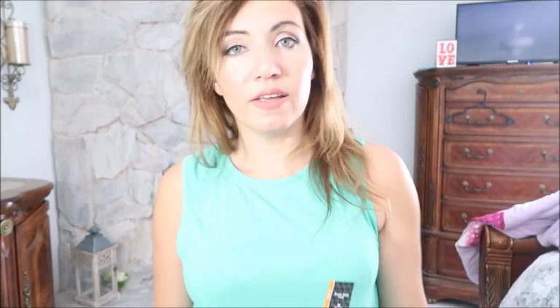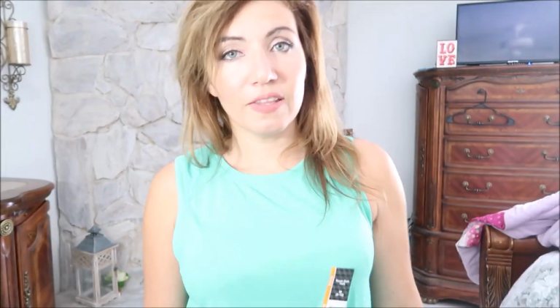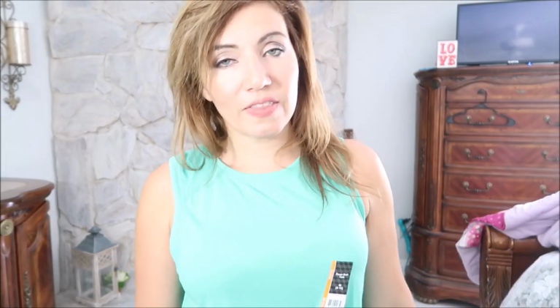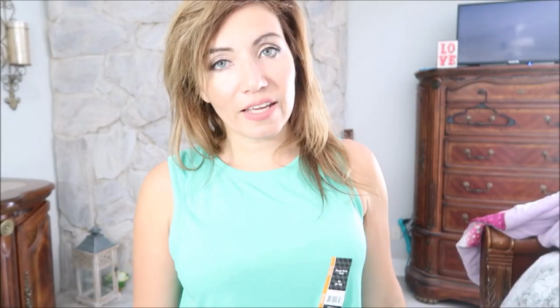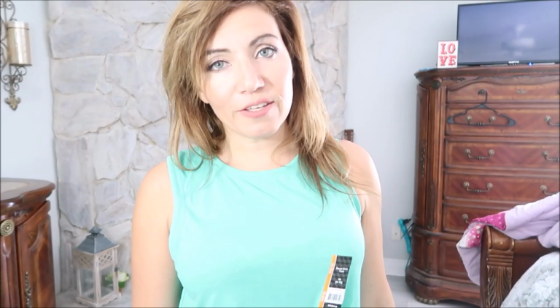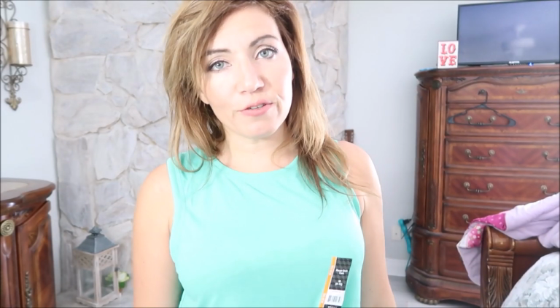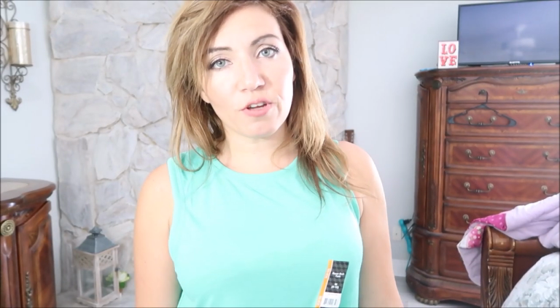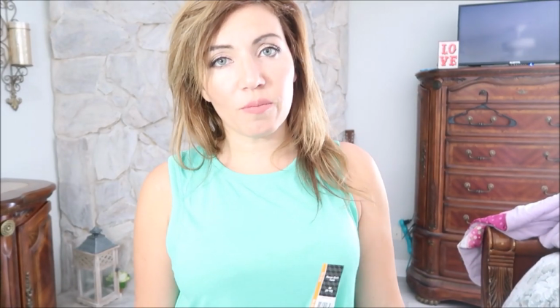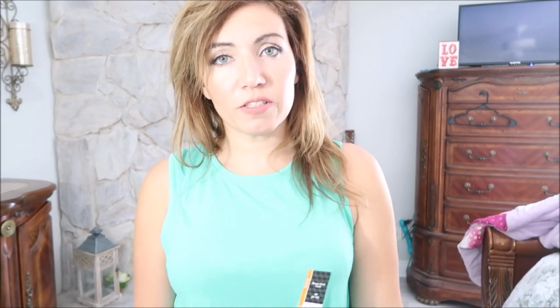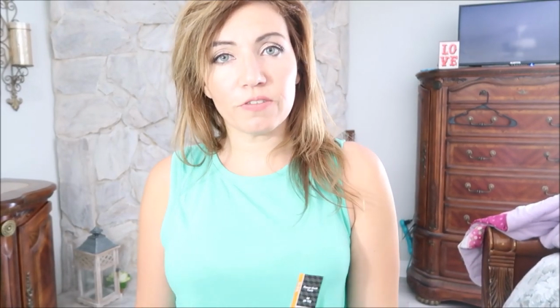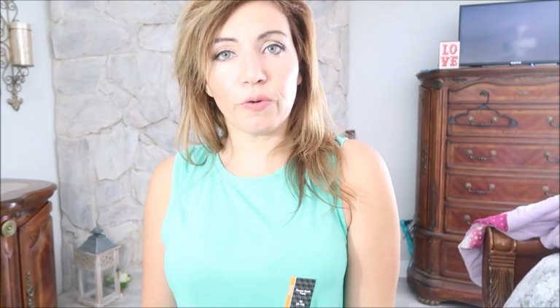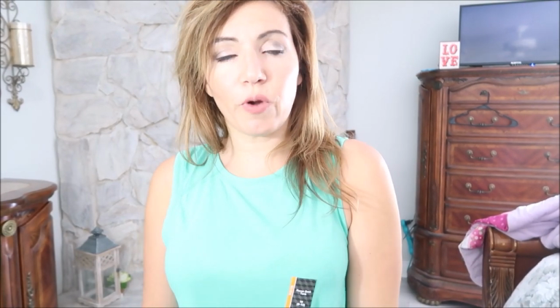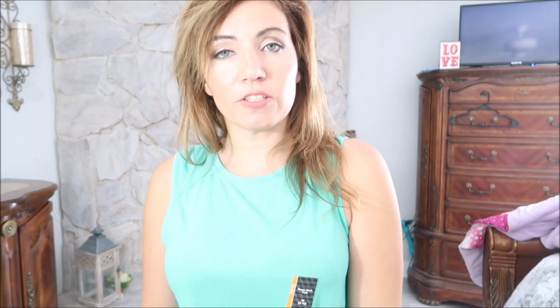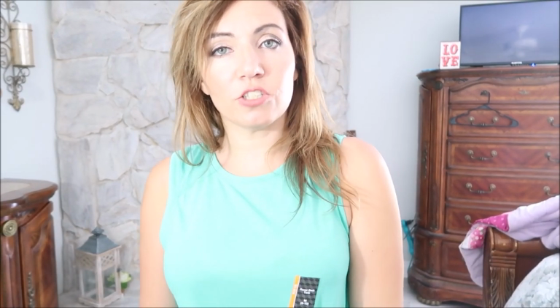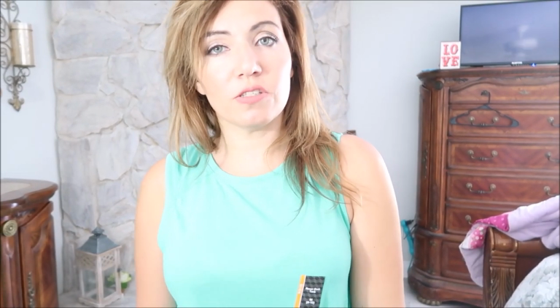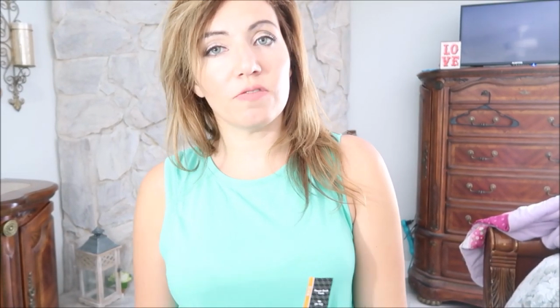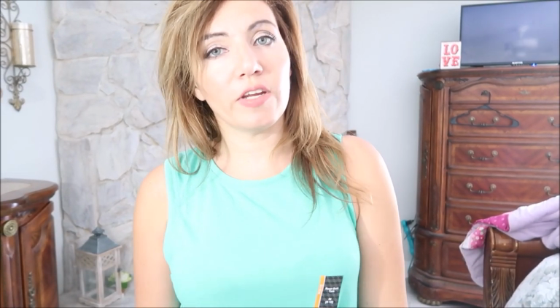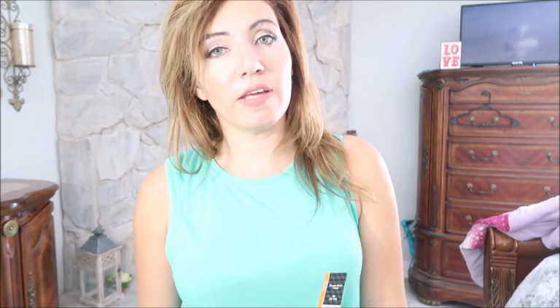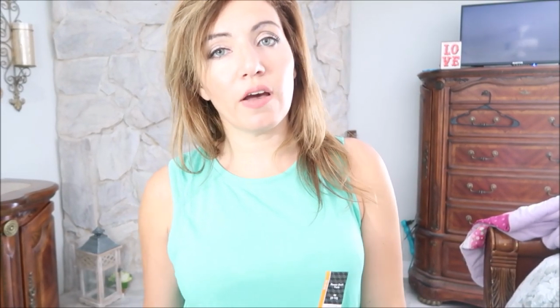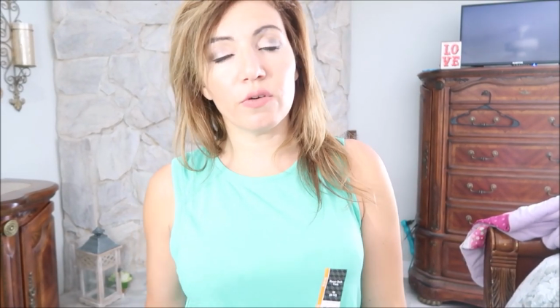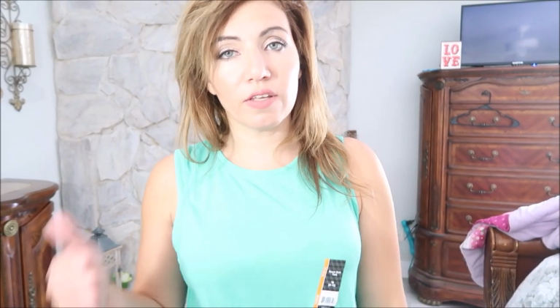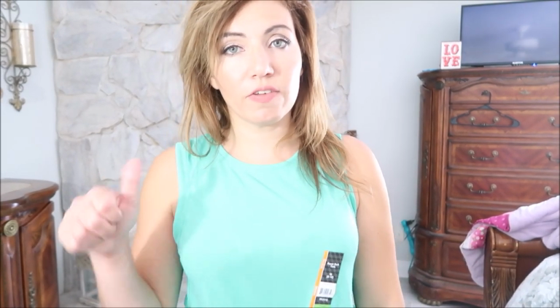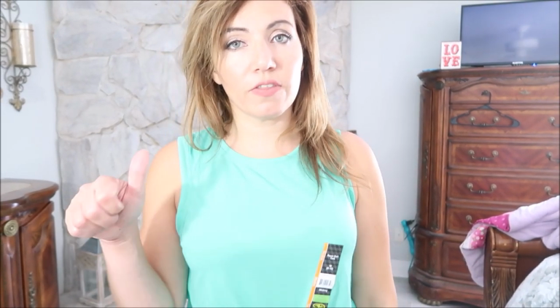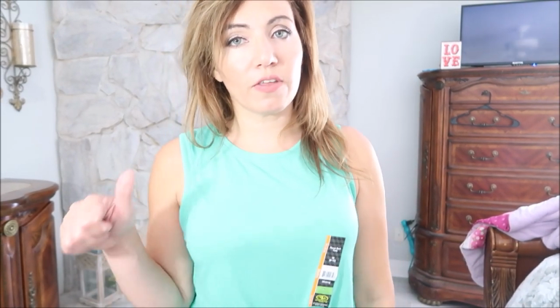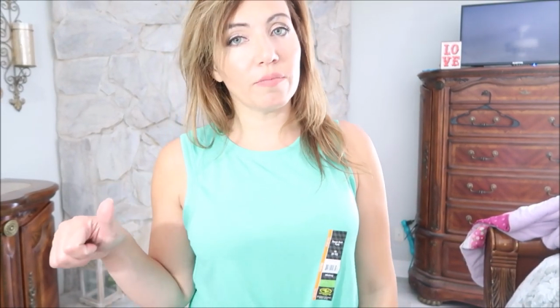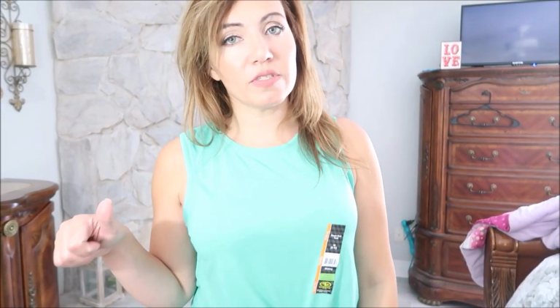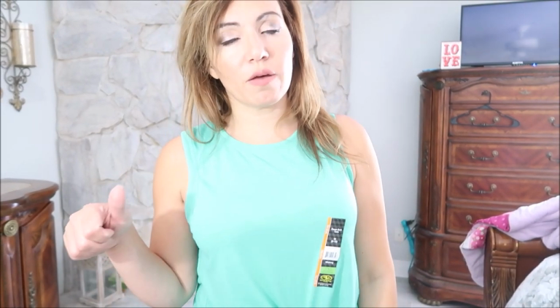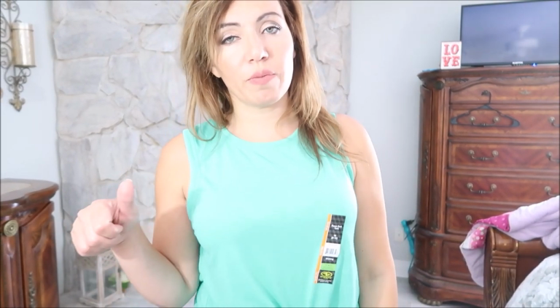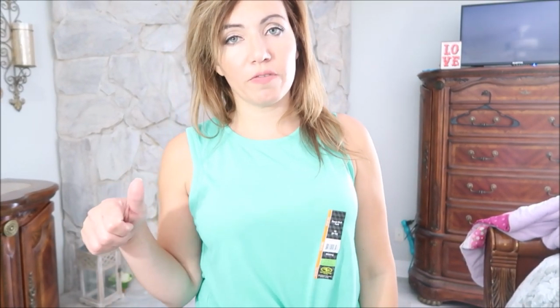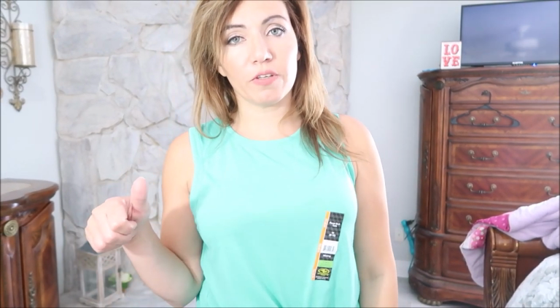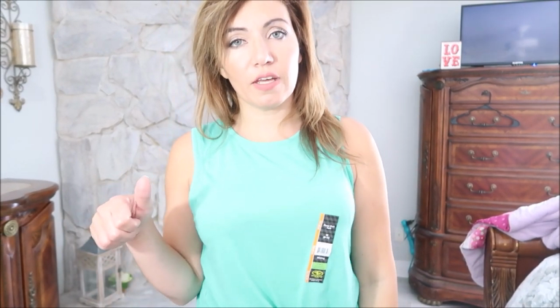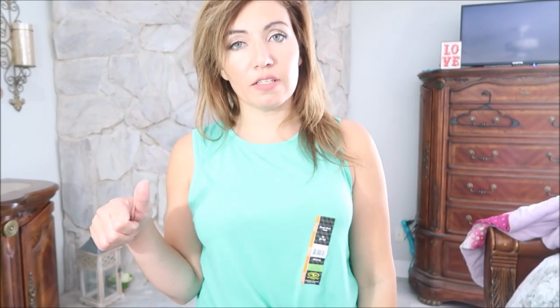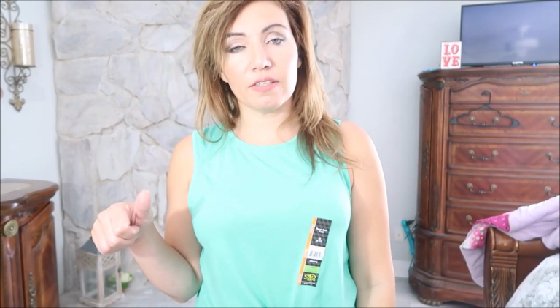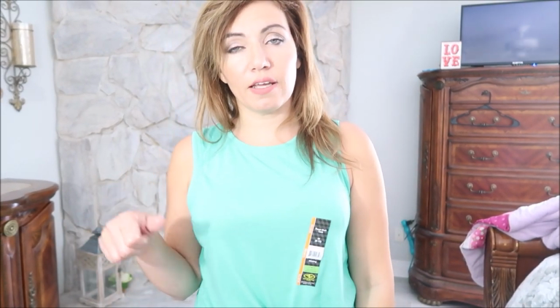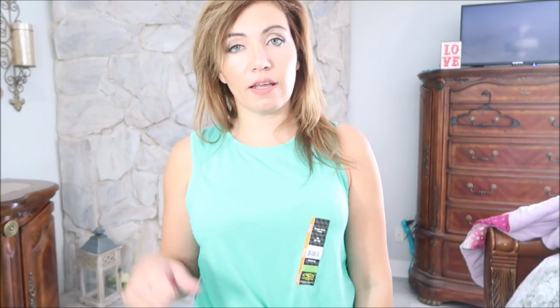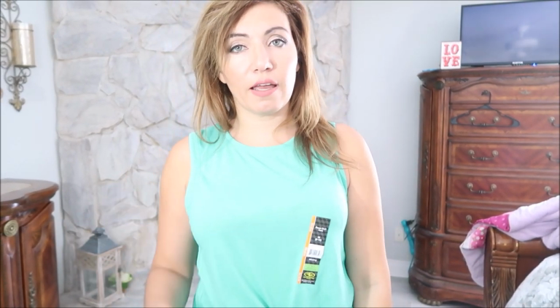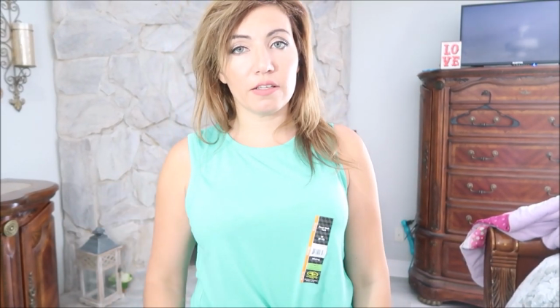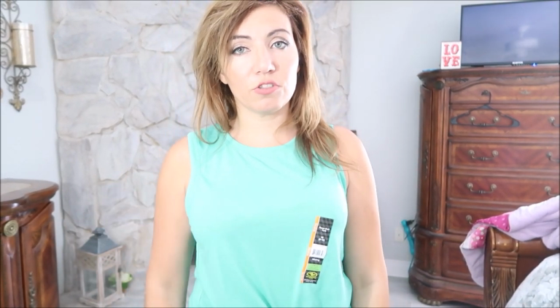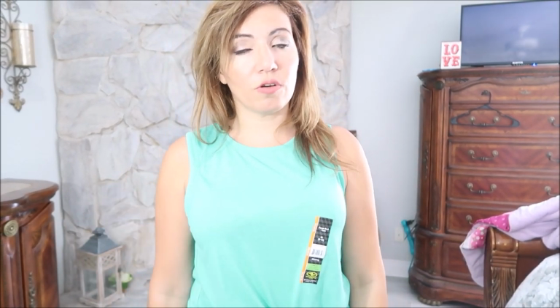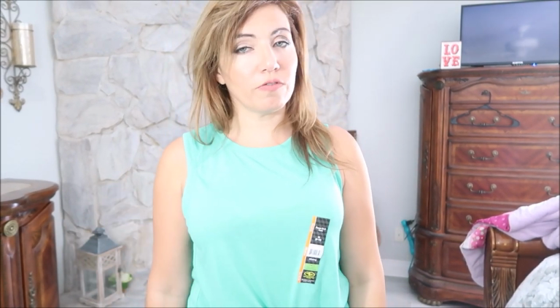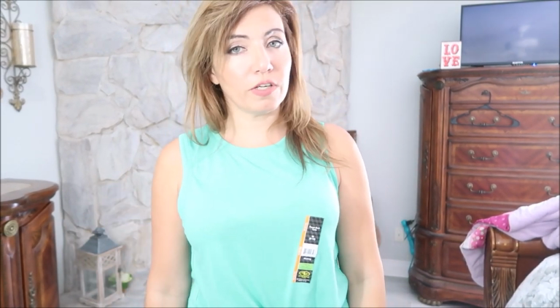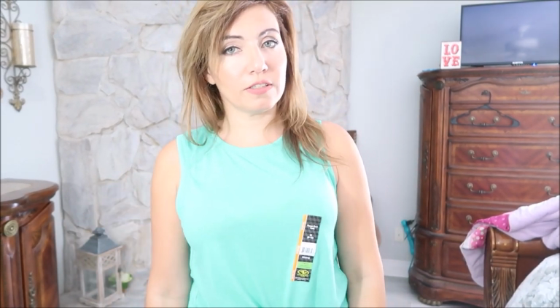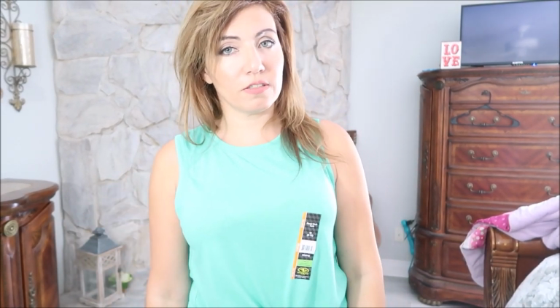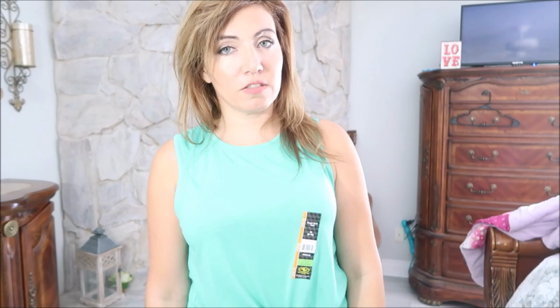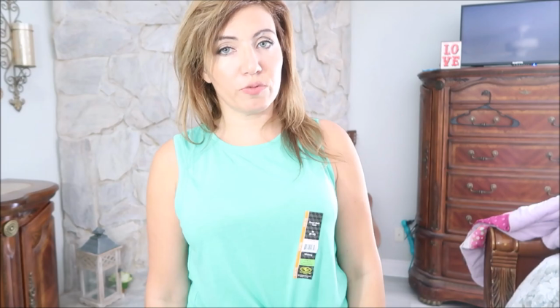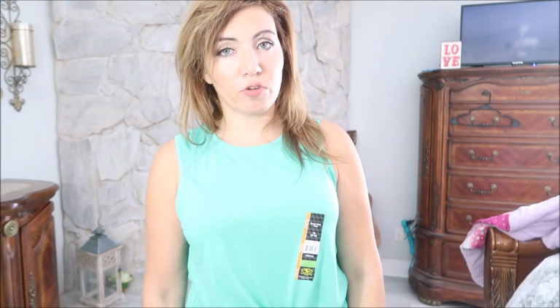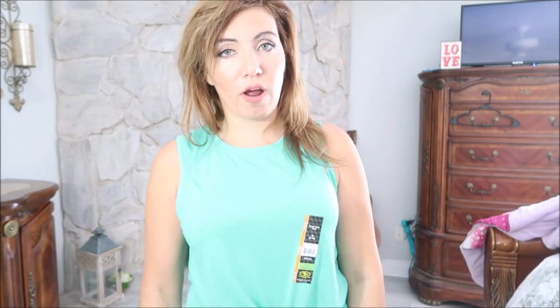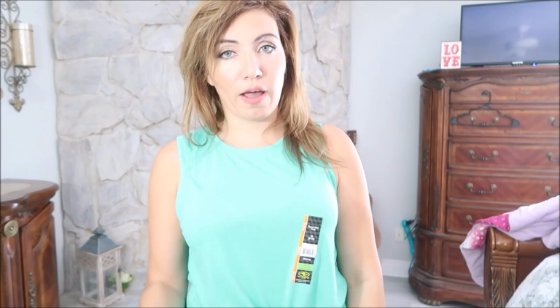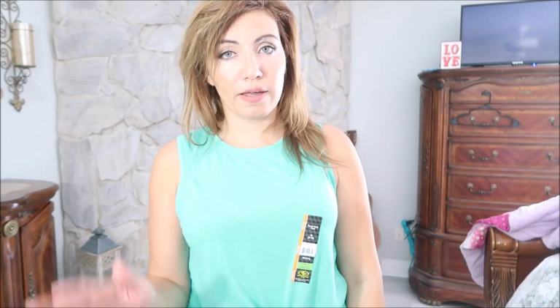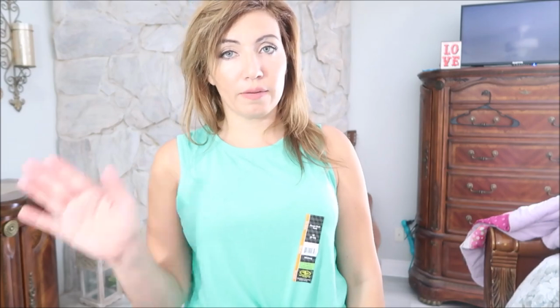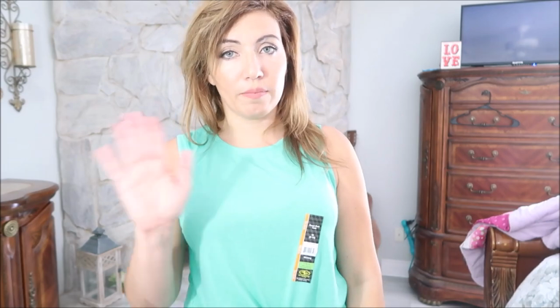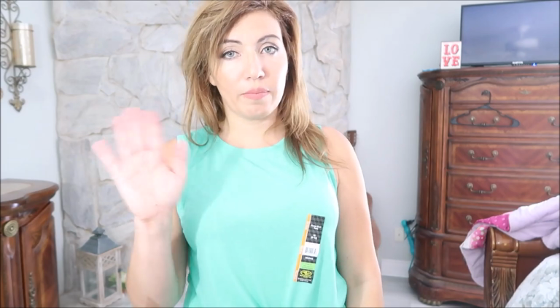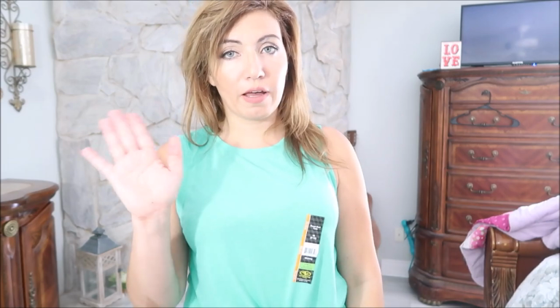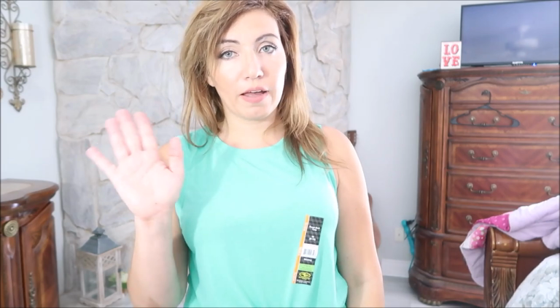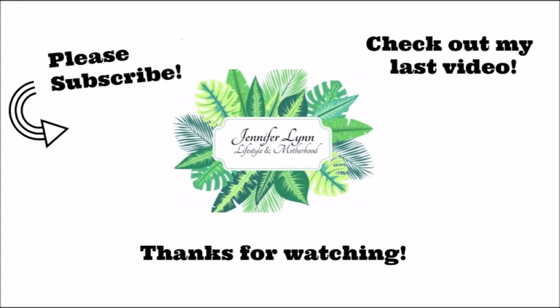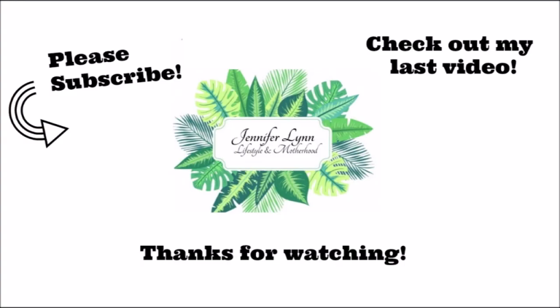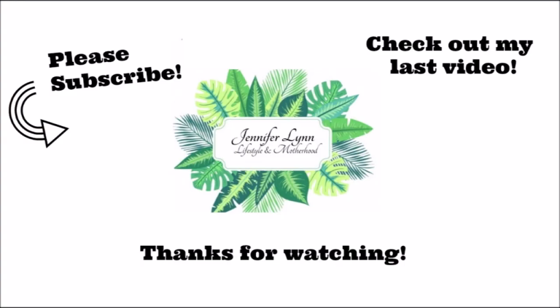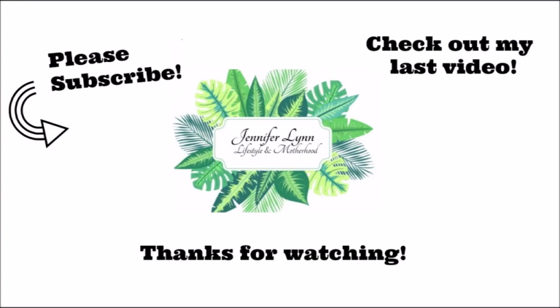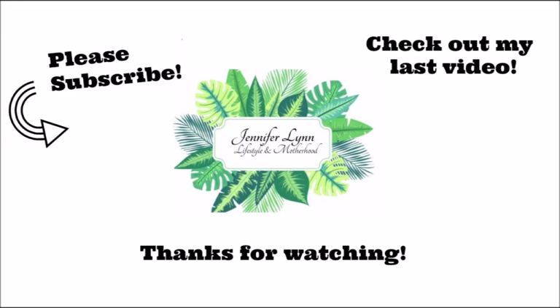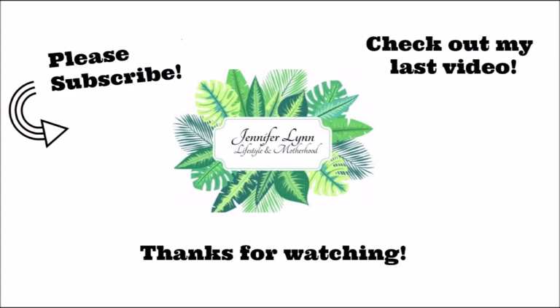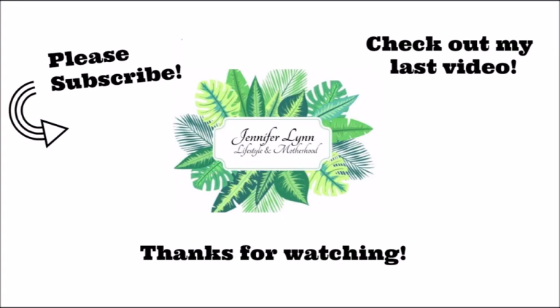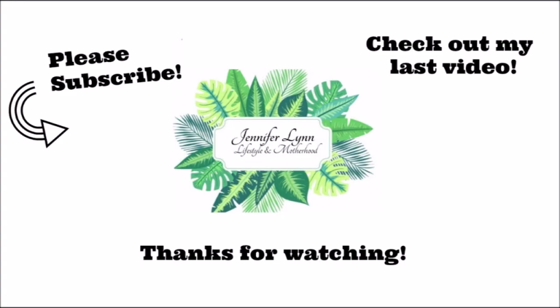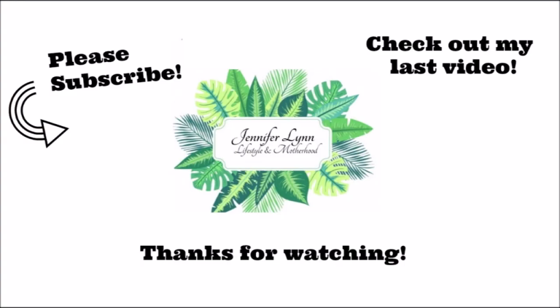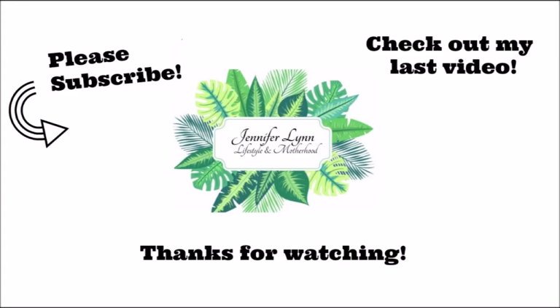Thank you so much for watching this video! Give it a thumbs up if you liked it and don't forget to subscribe. Bye bye!